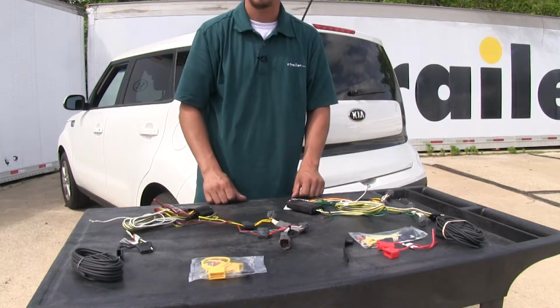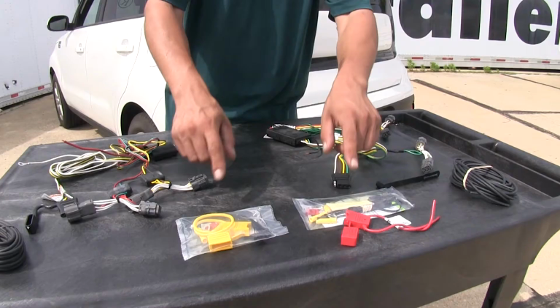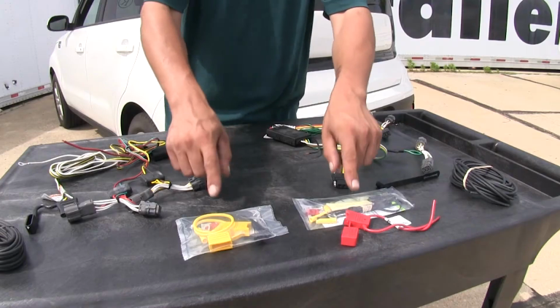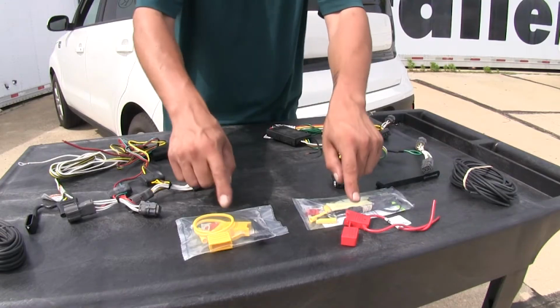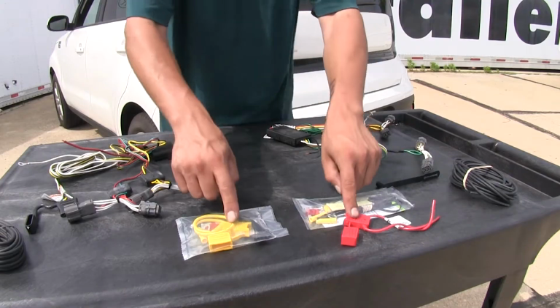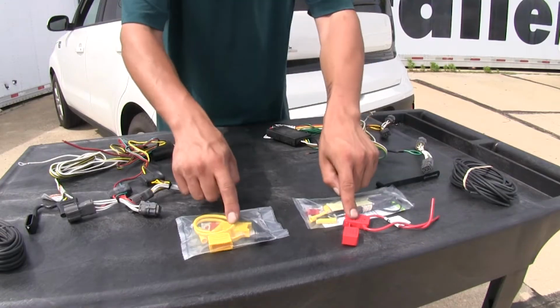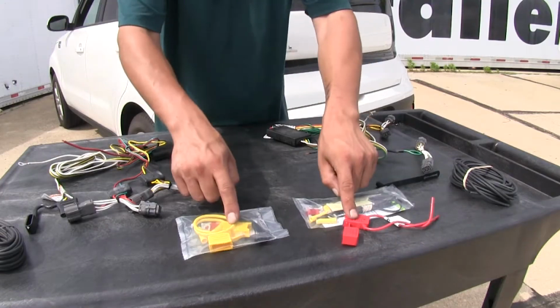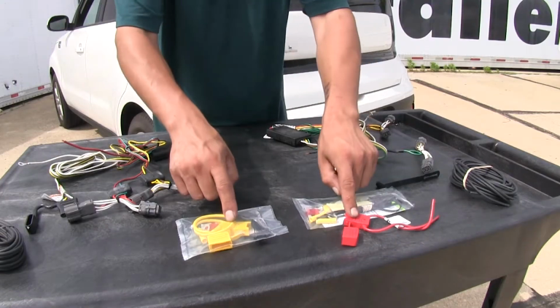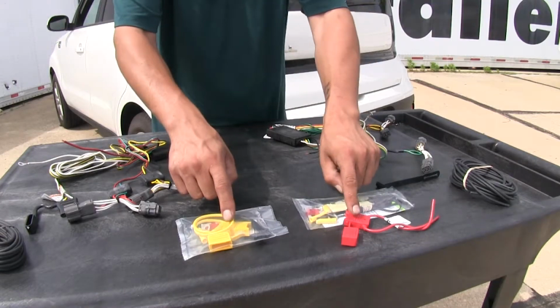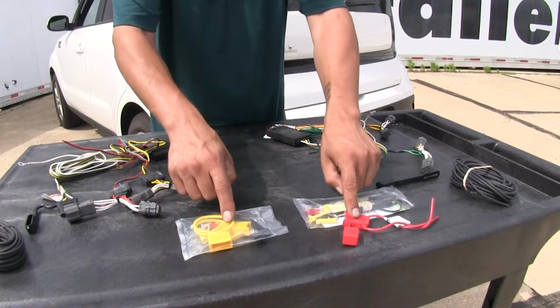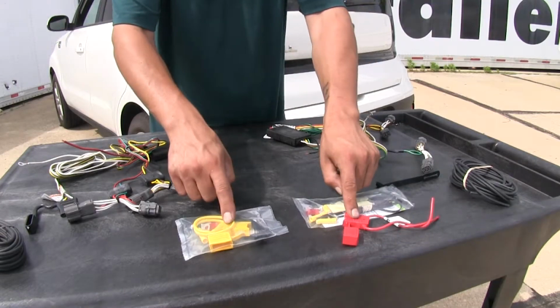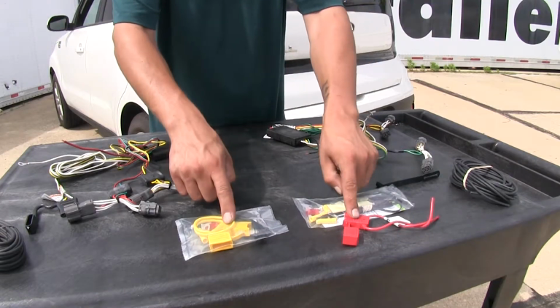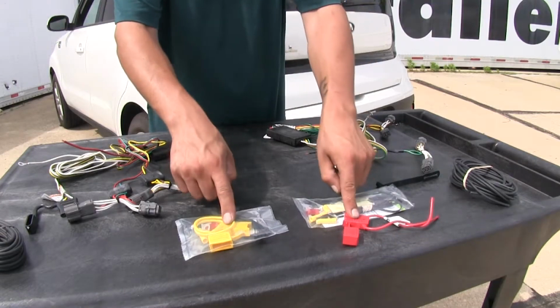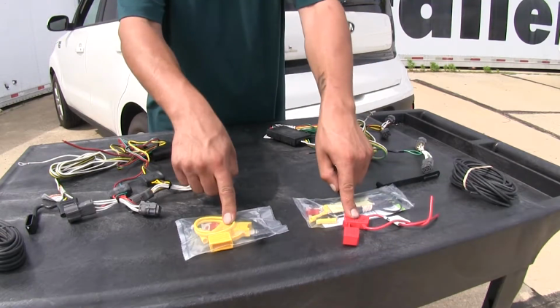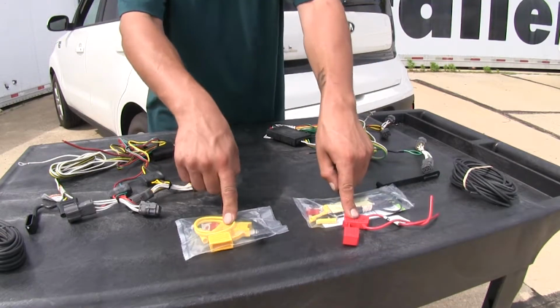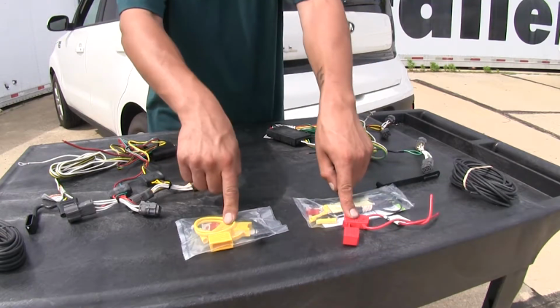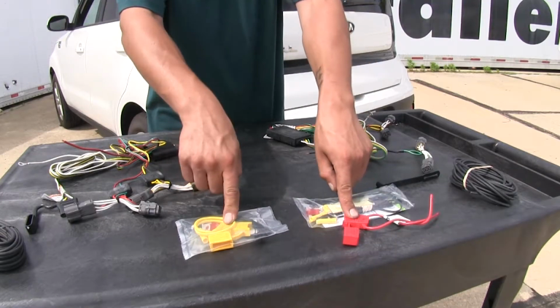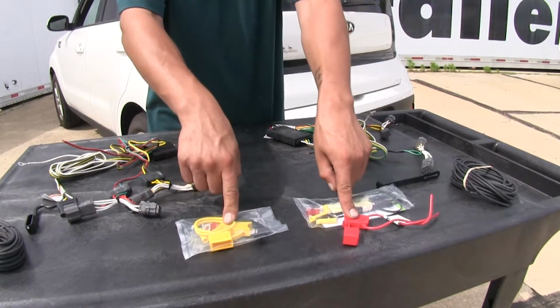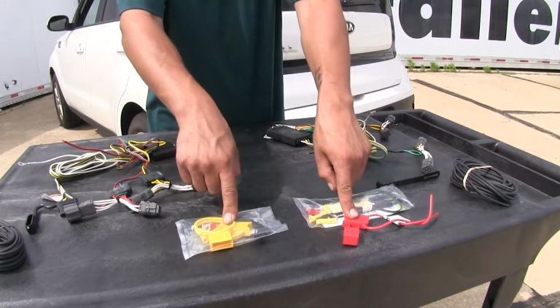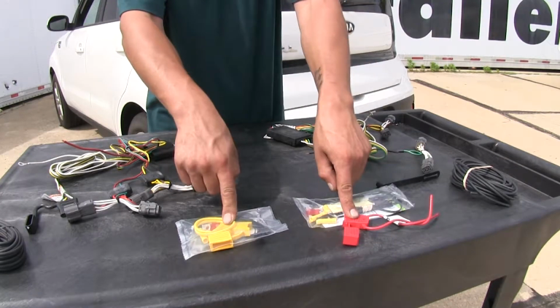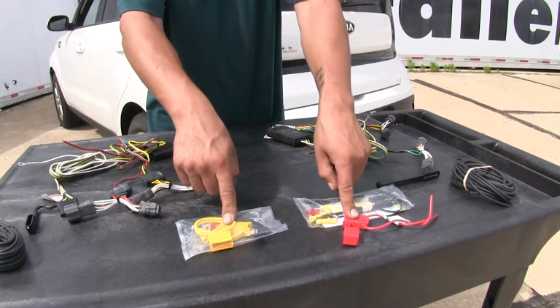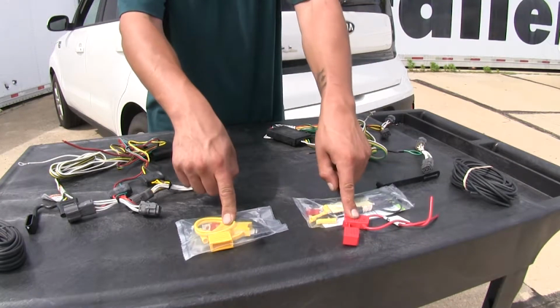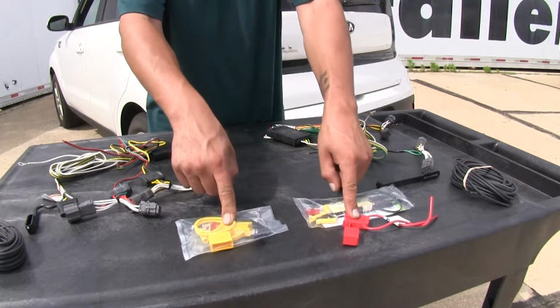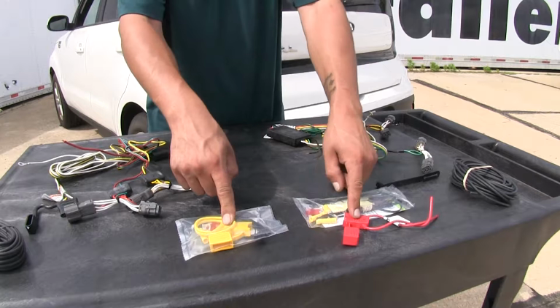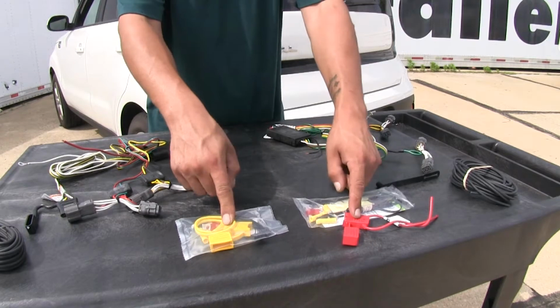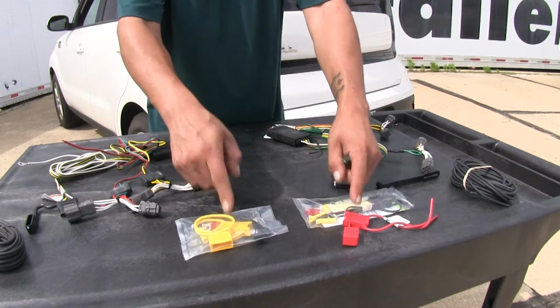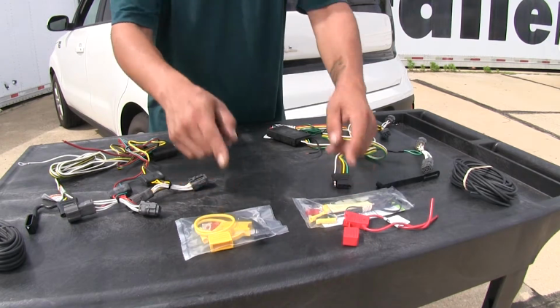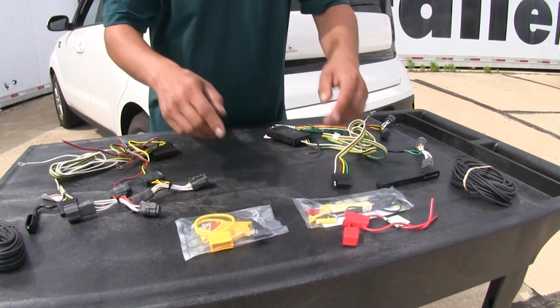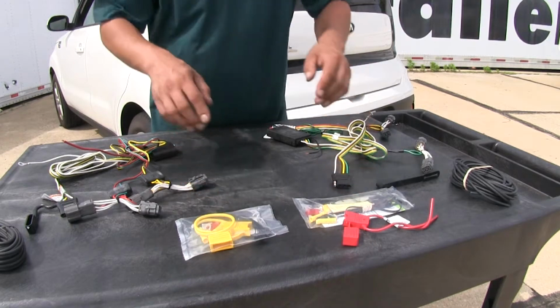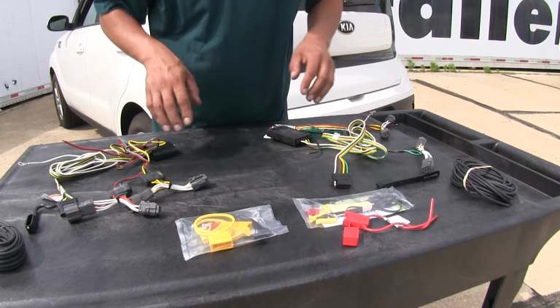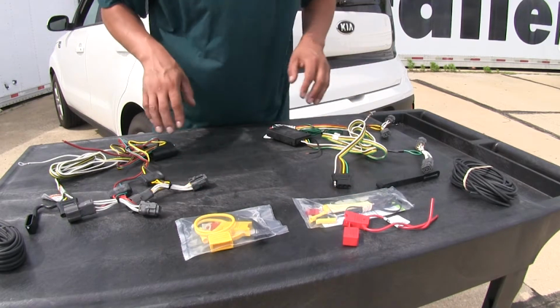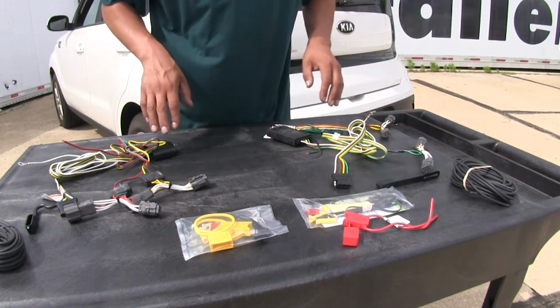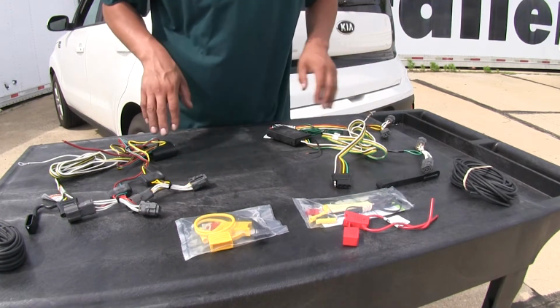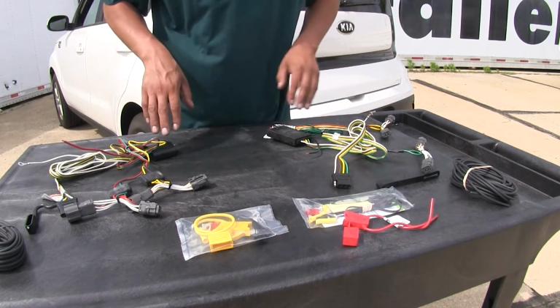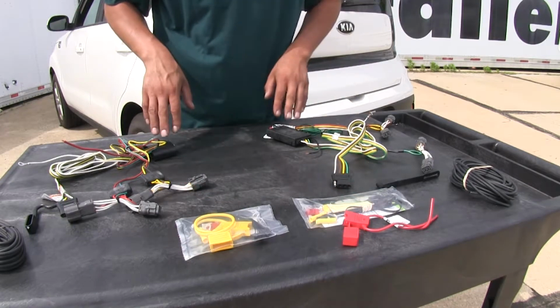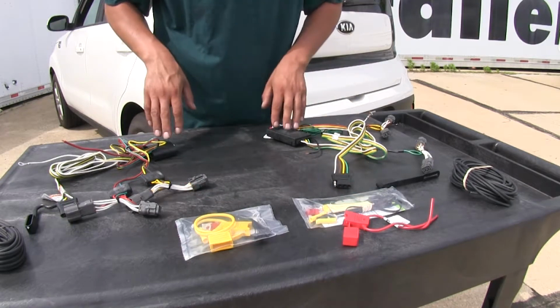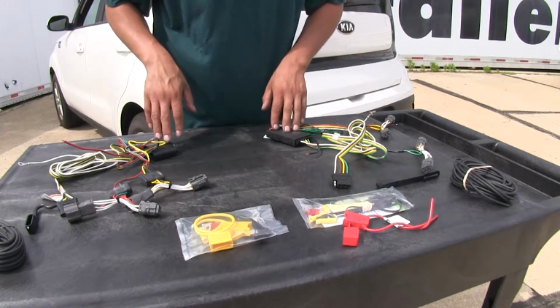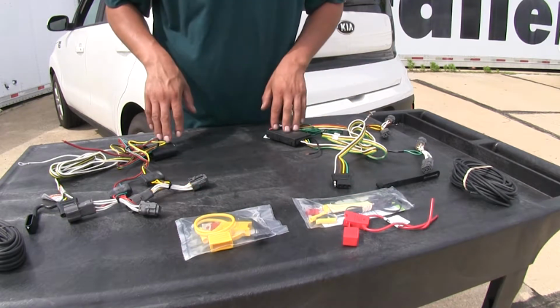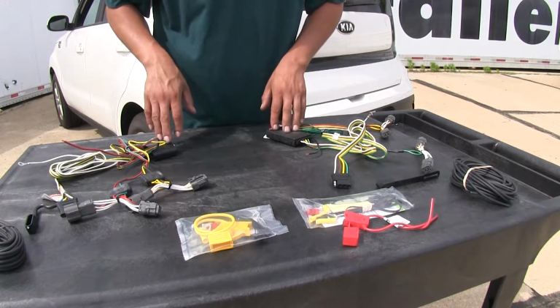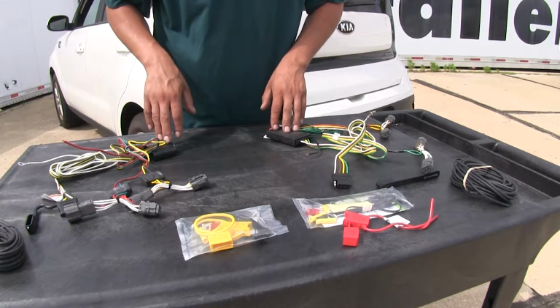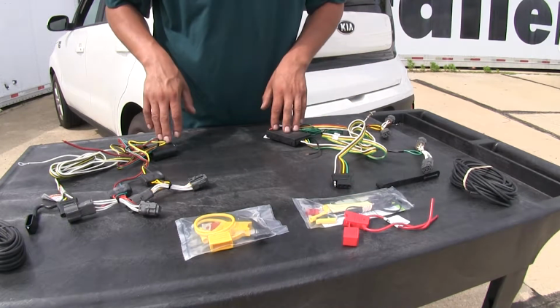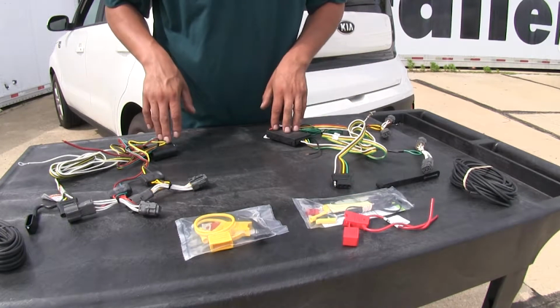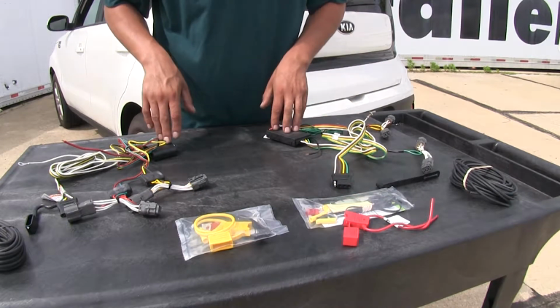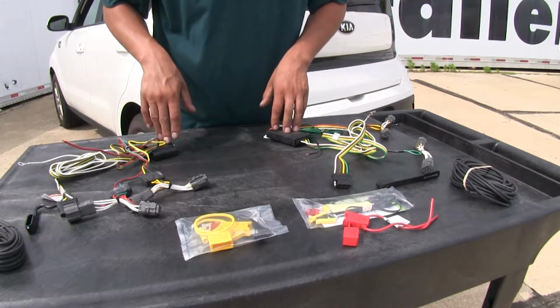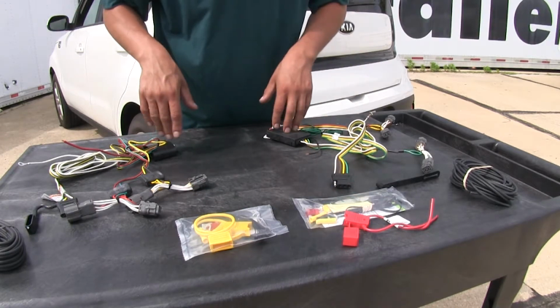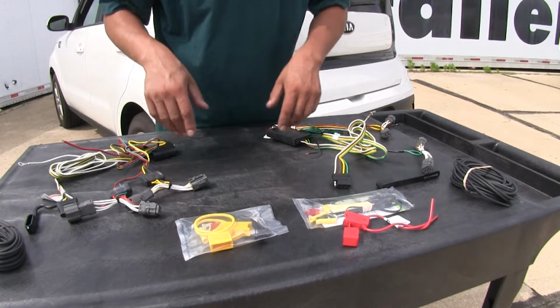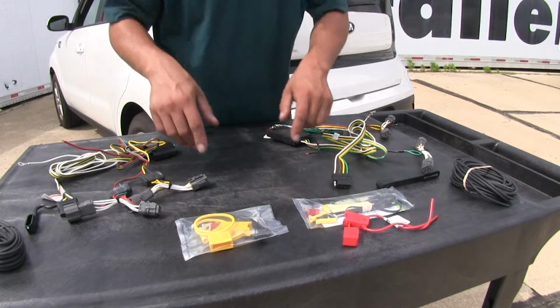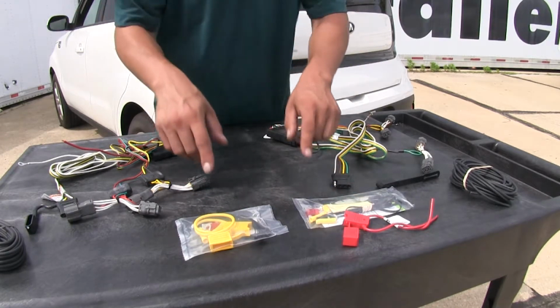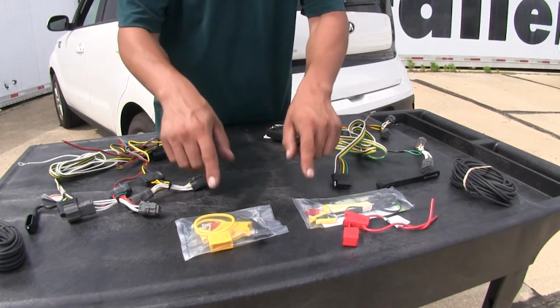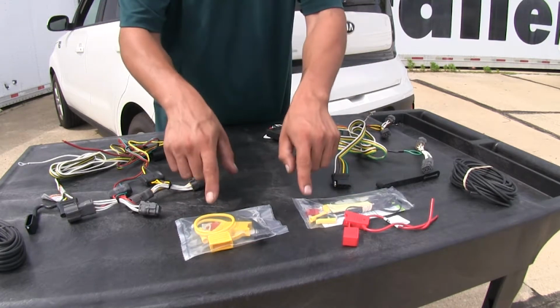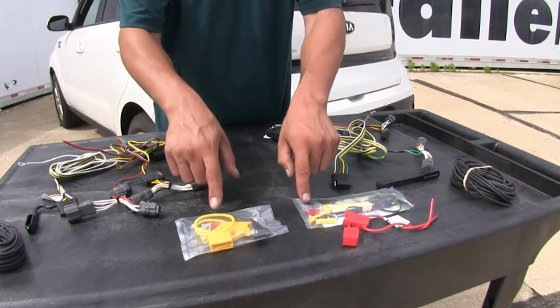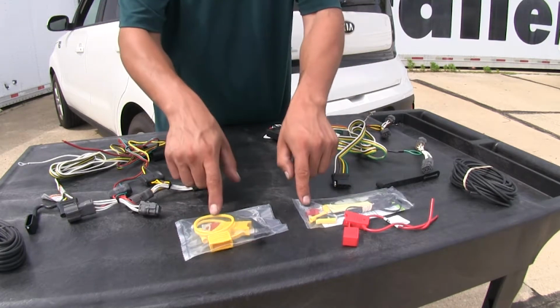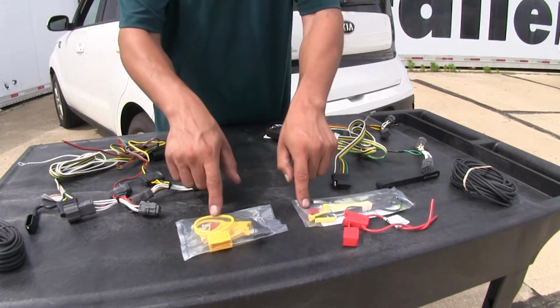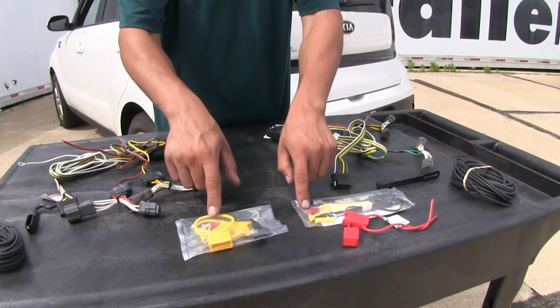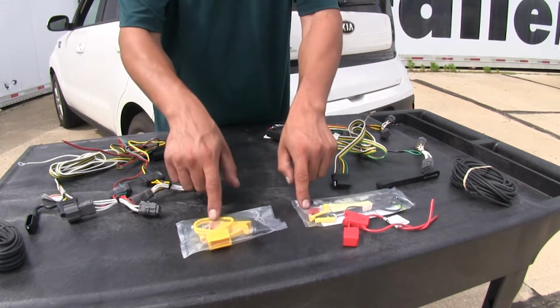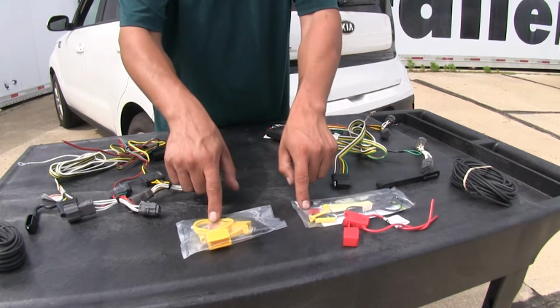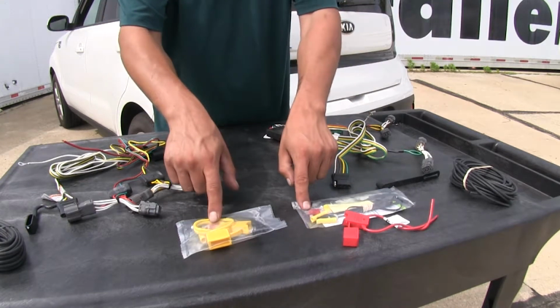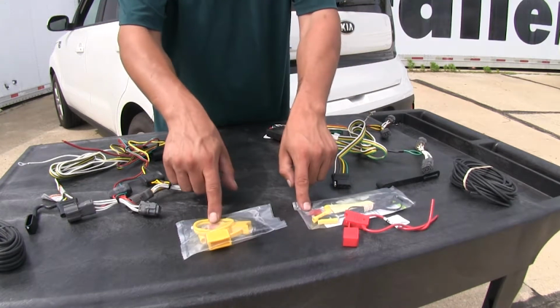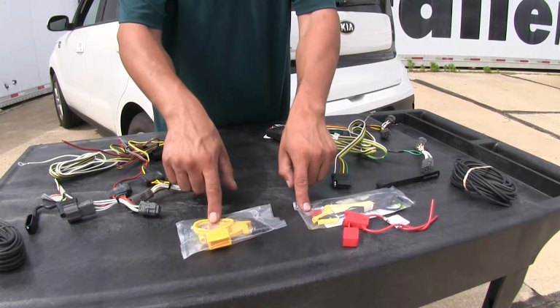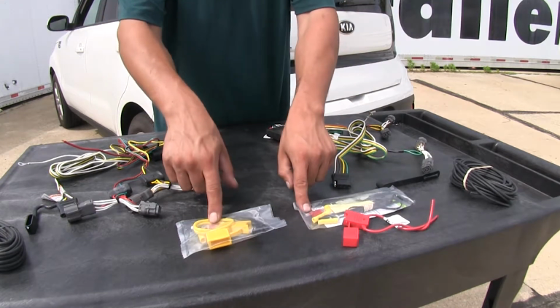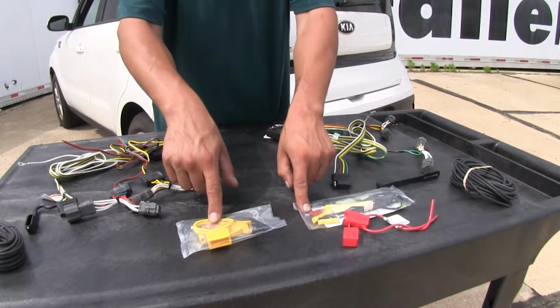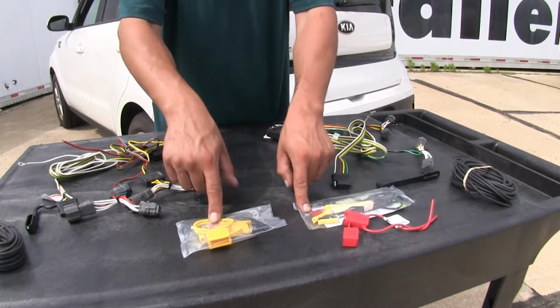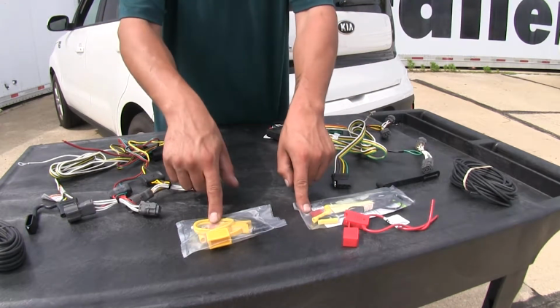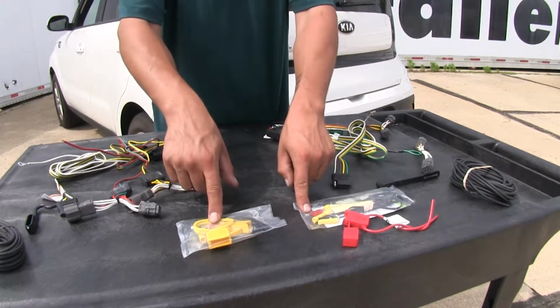Both of our kits come with a fuse holder since our boxes are powered separately, and they both come with a 10-amp fuse.